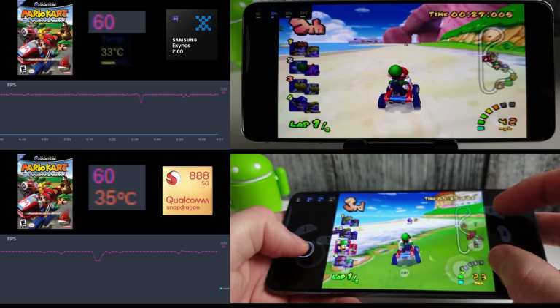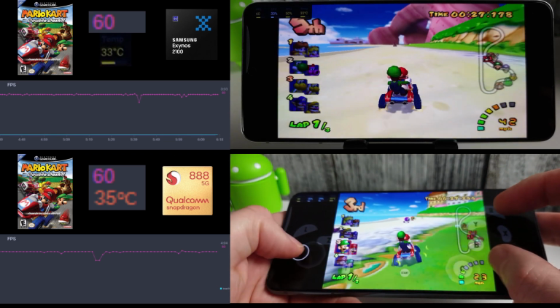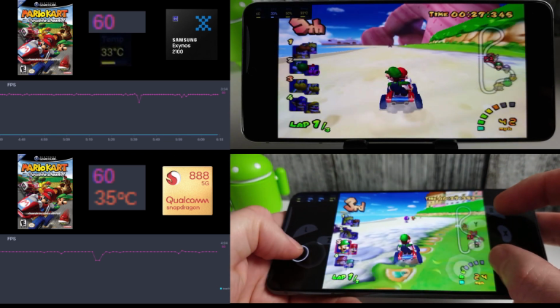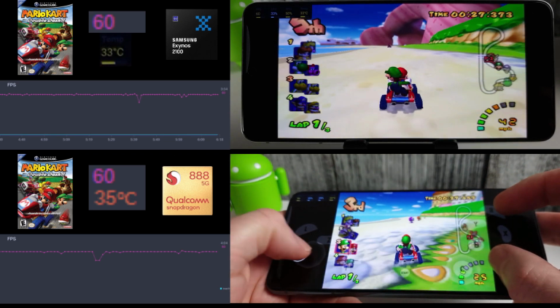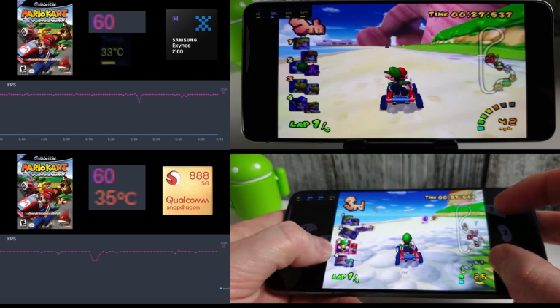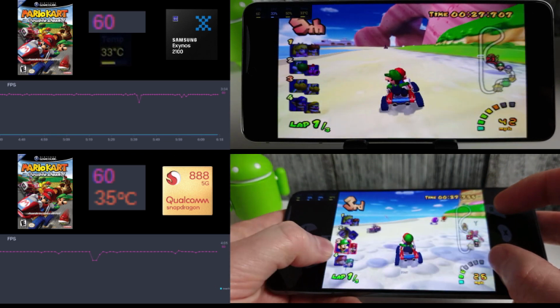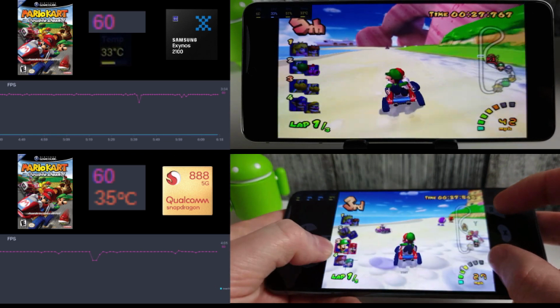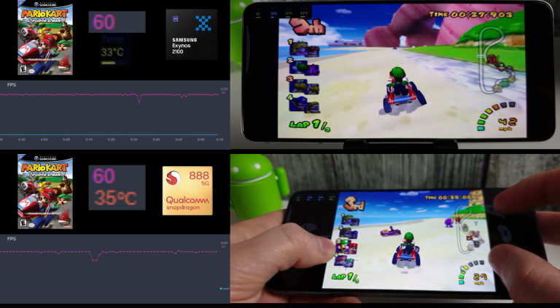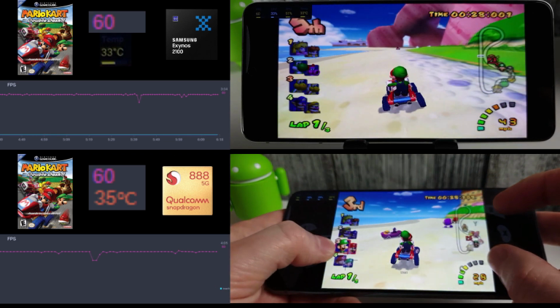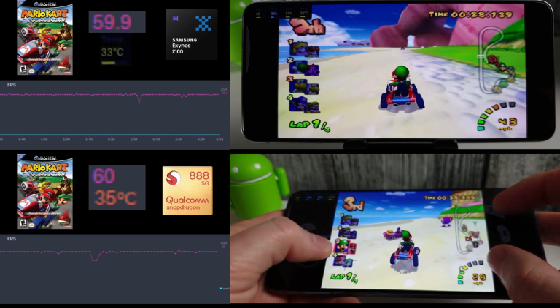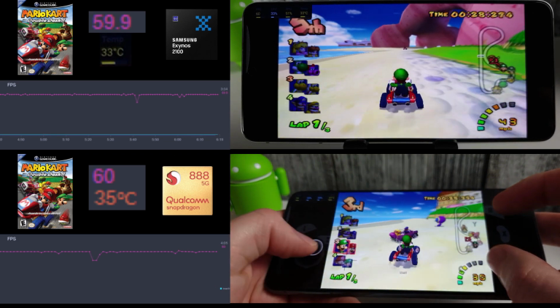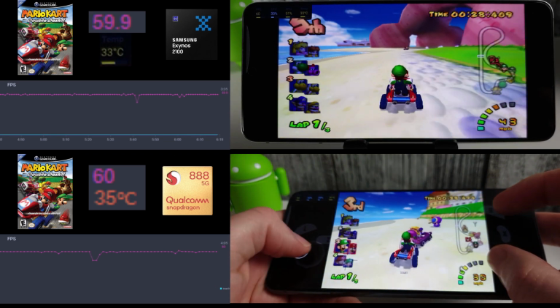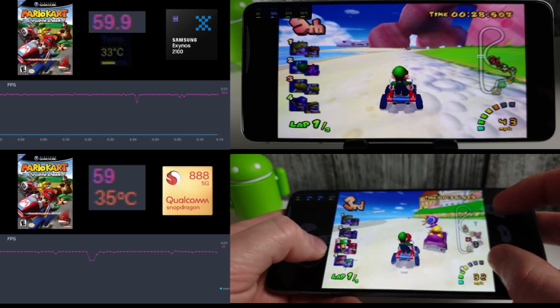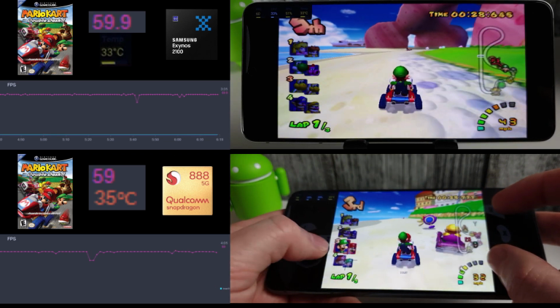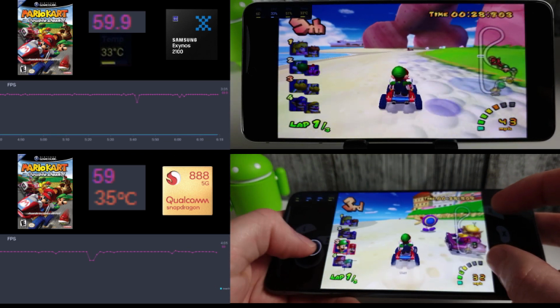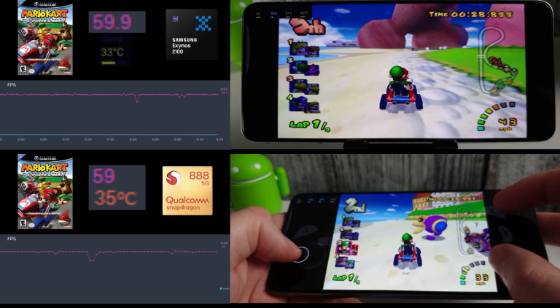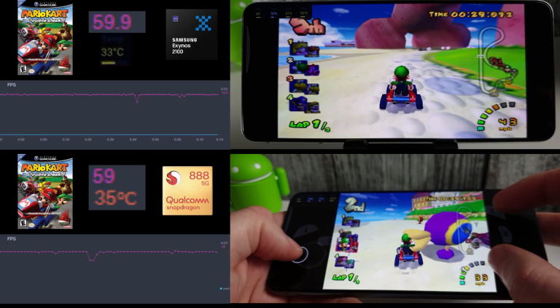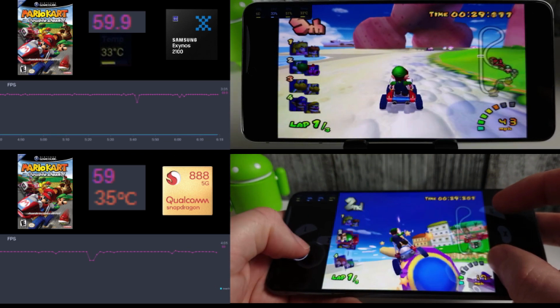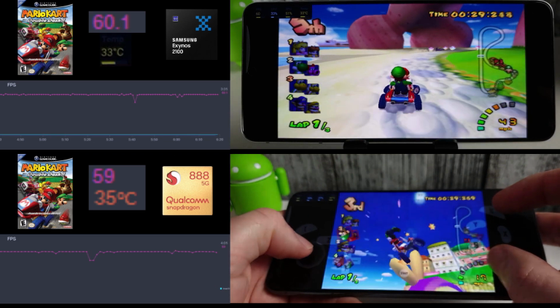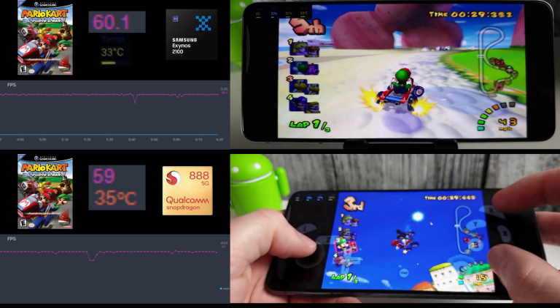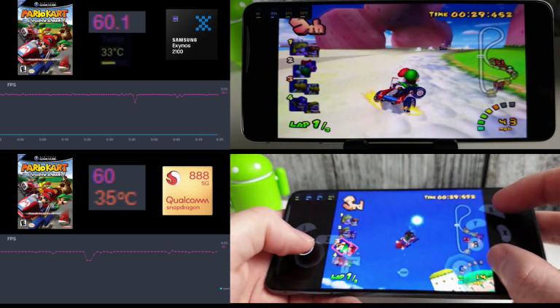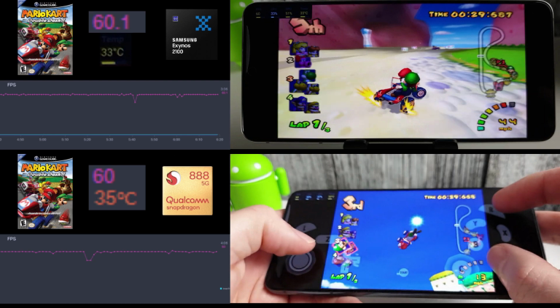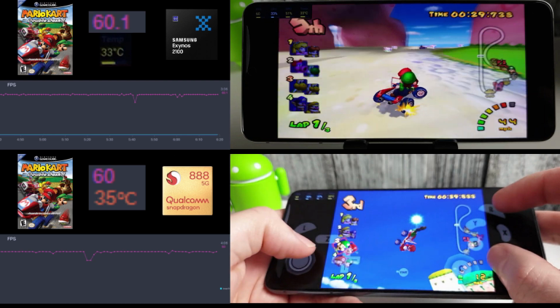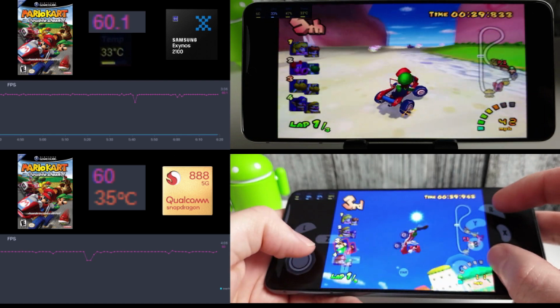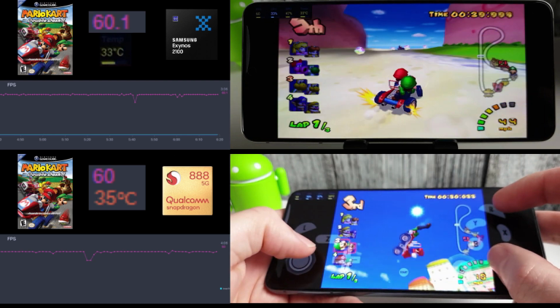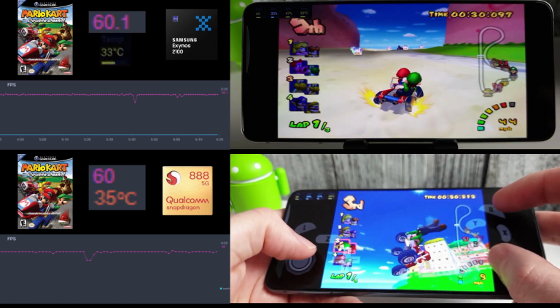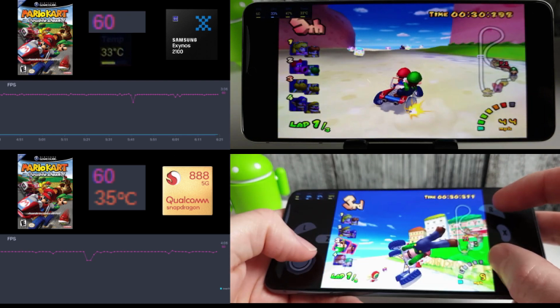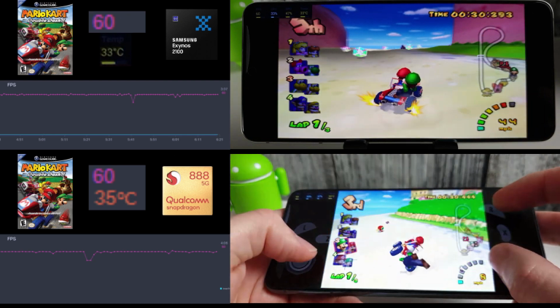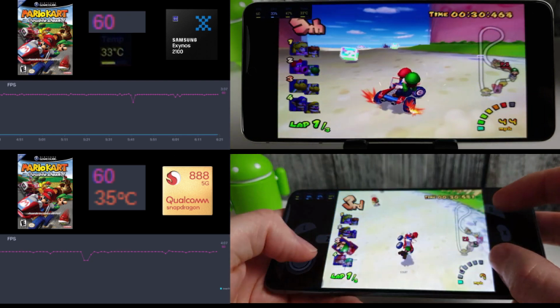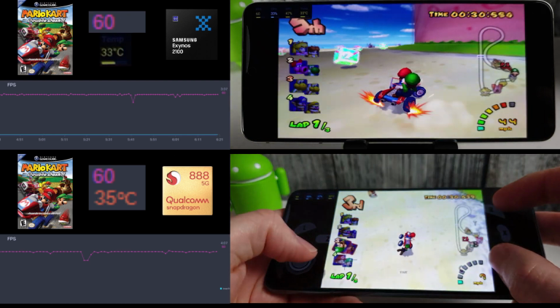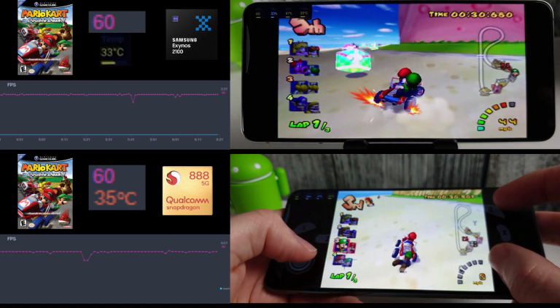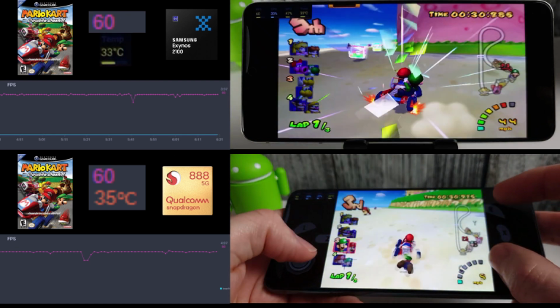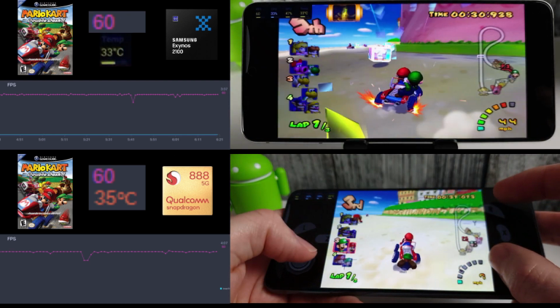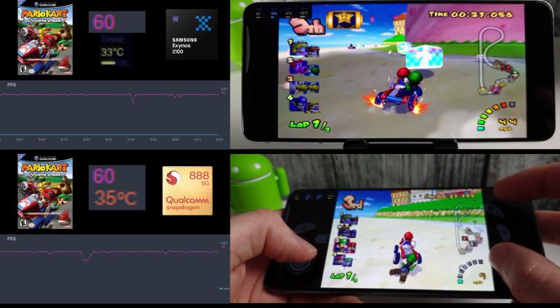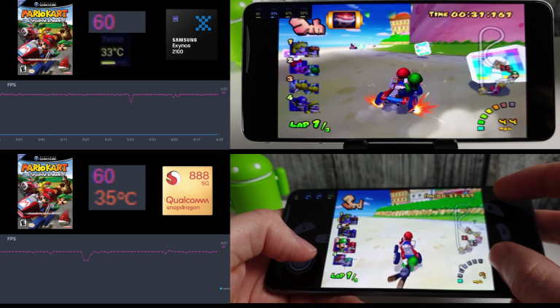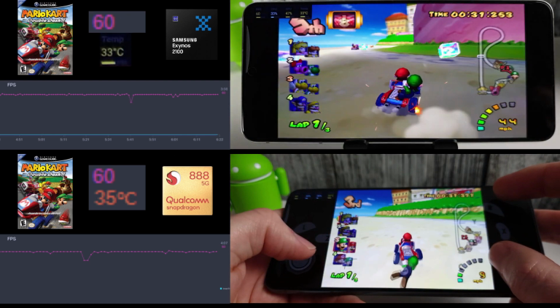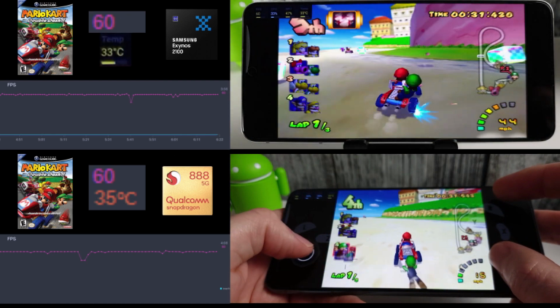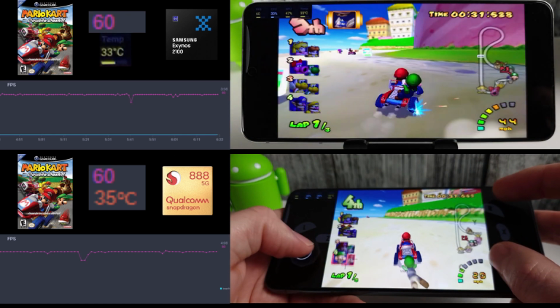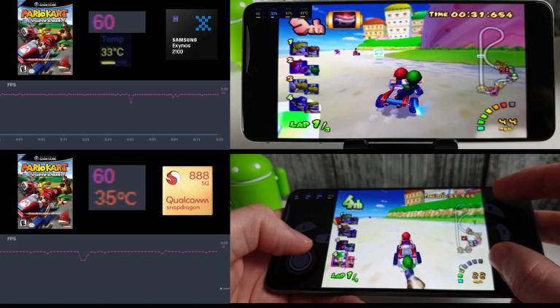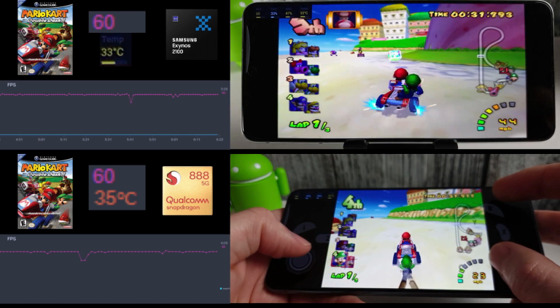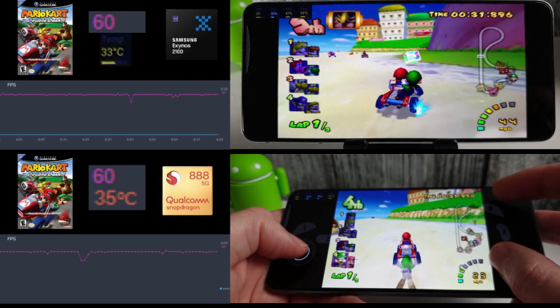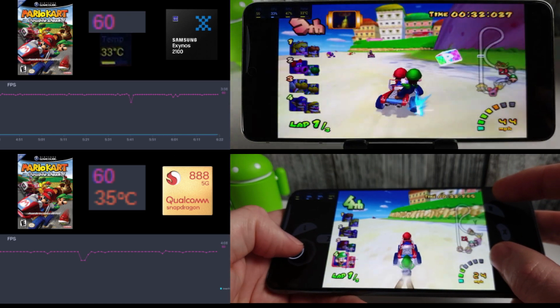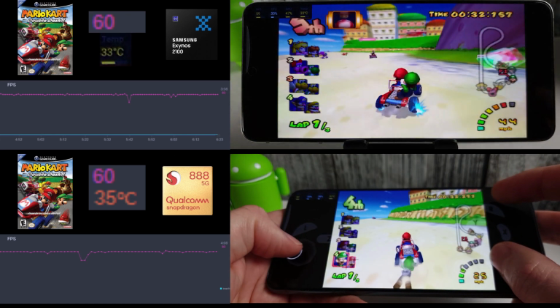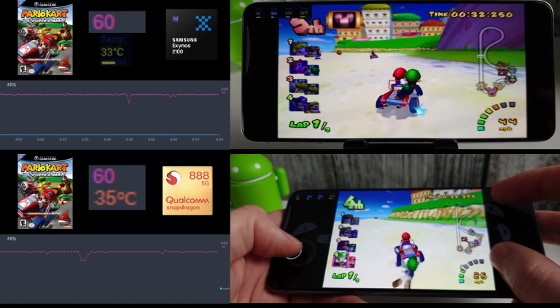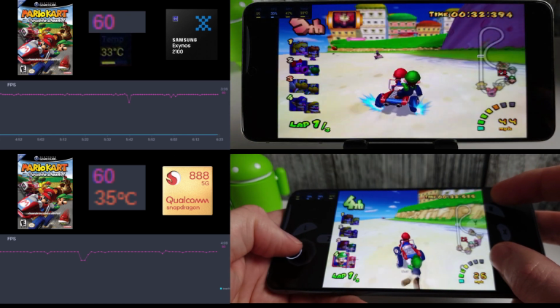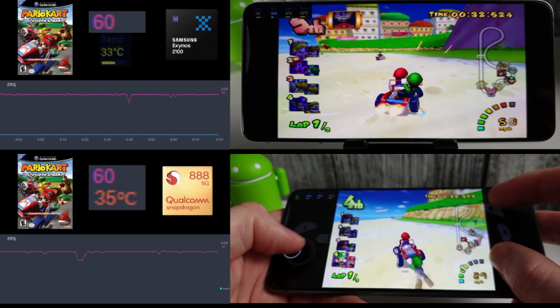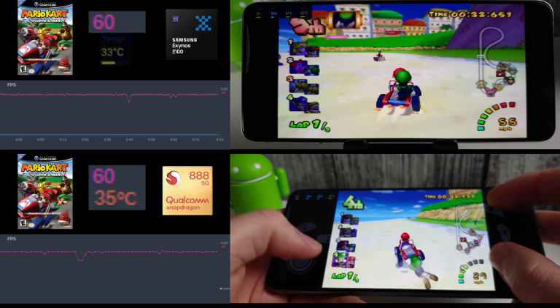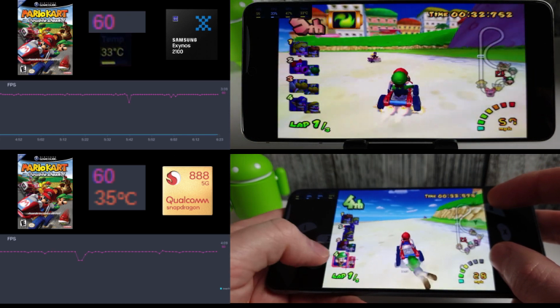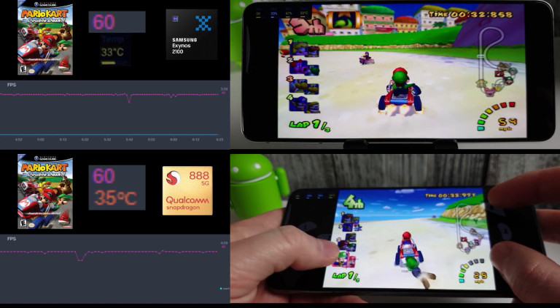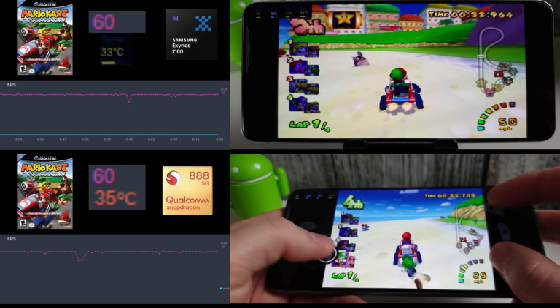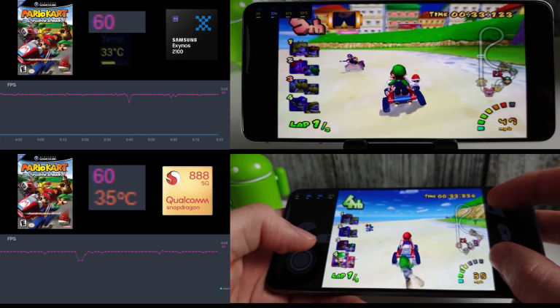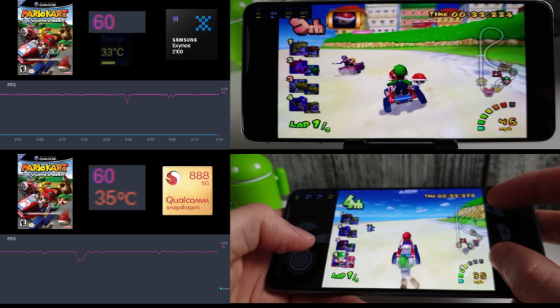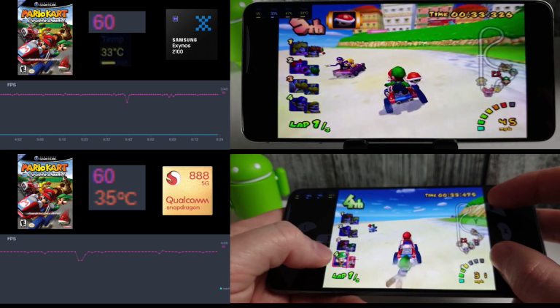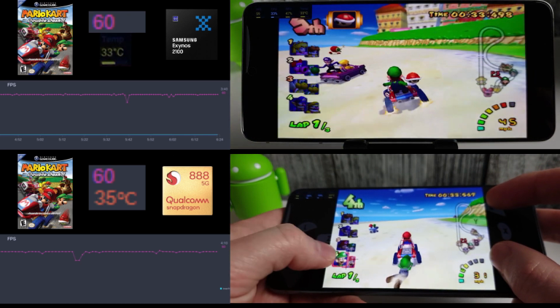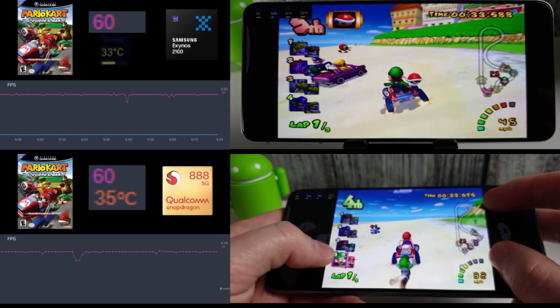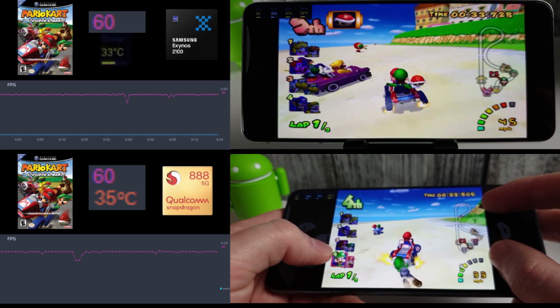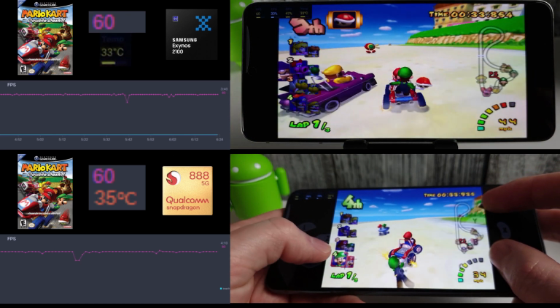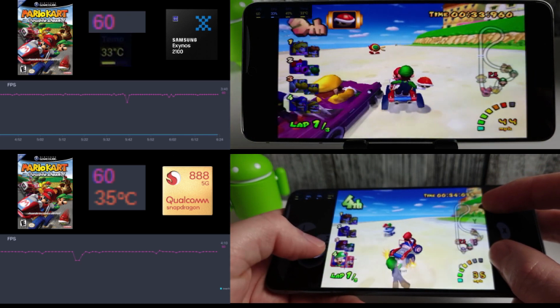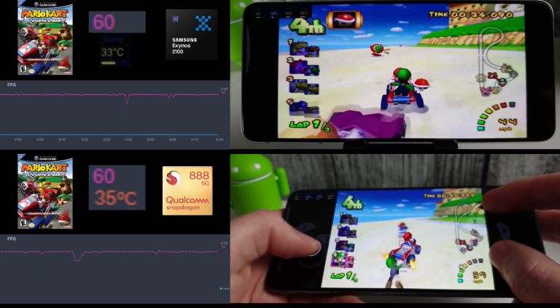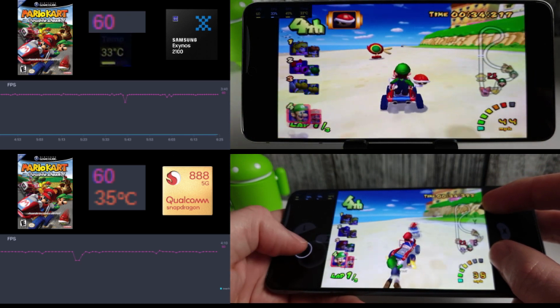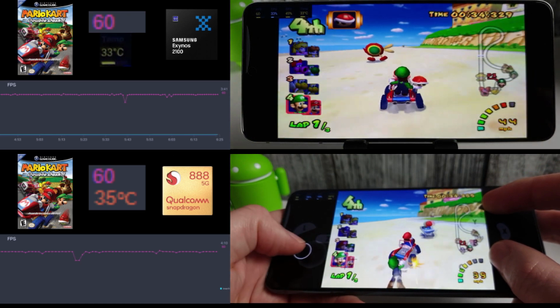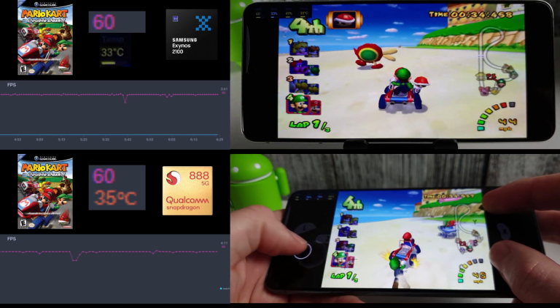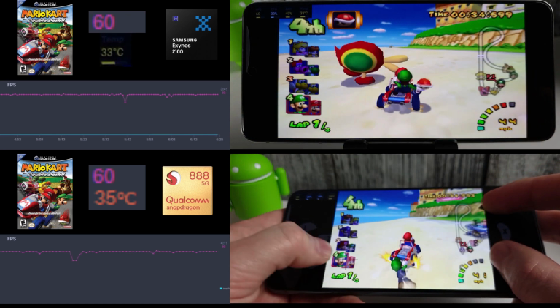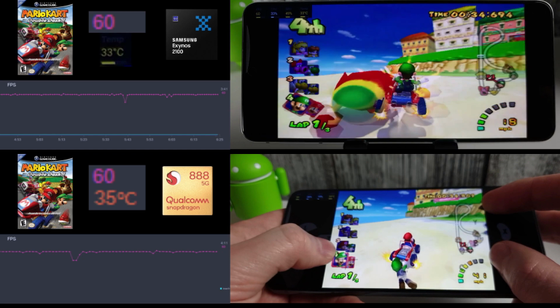These are both running on the March update and I'm just doing 30 seconds or so for each track, but as you can see they're pretty much both spot on.